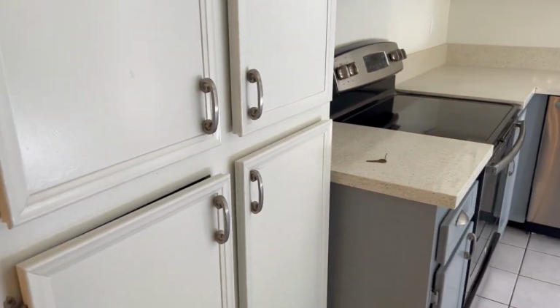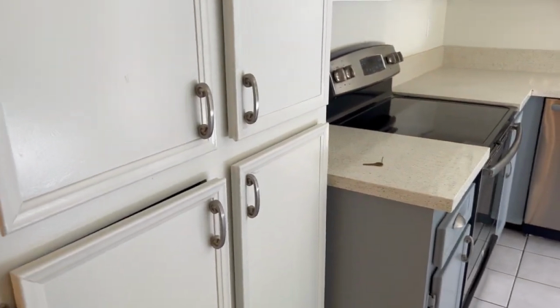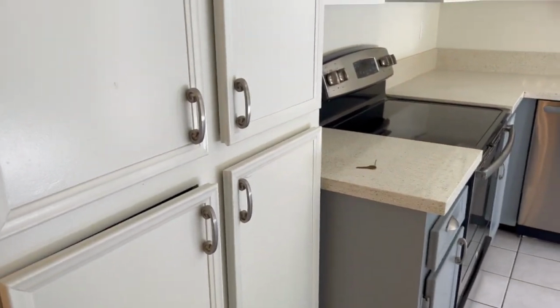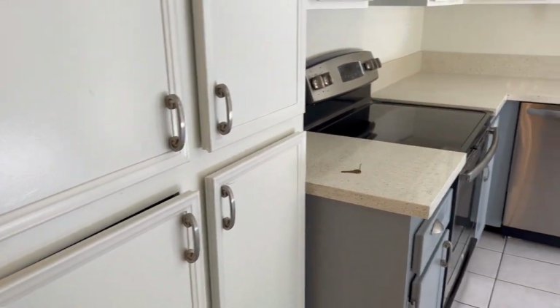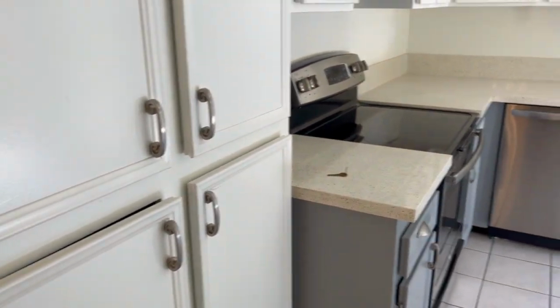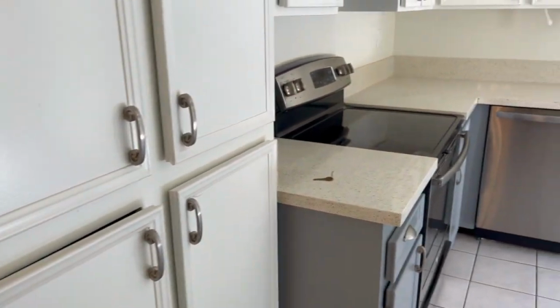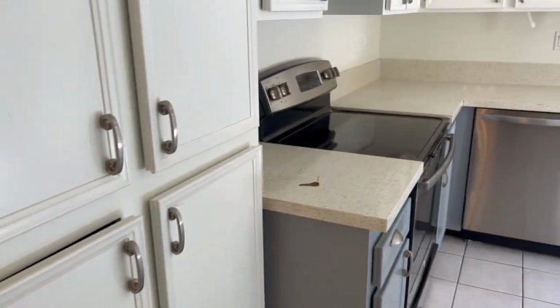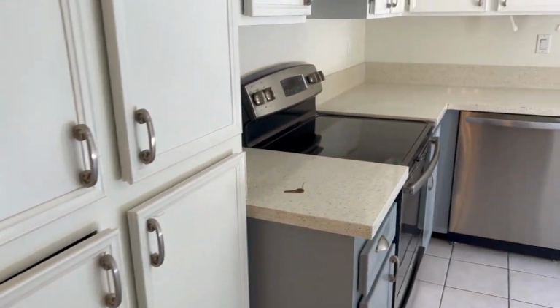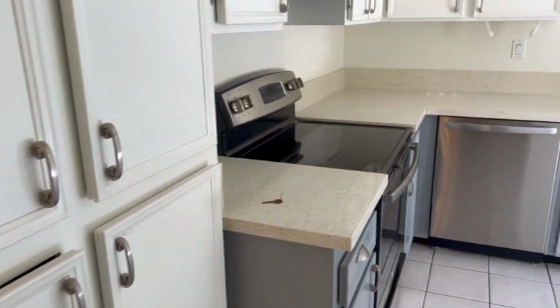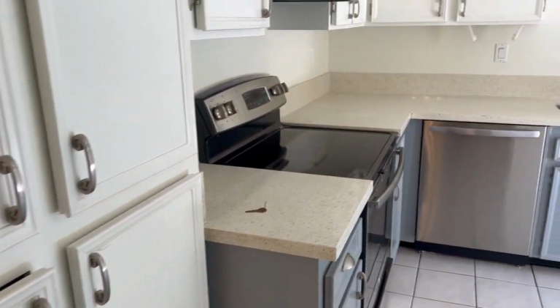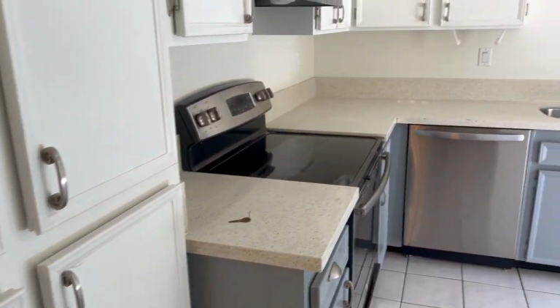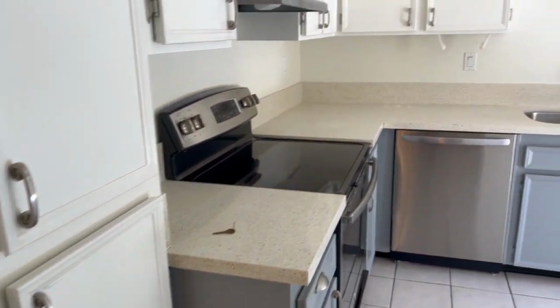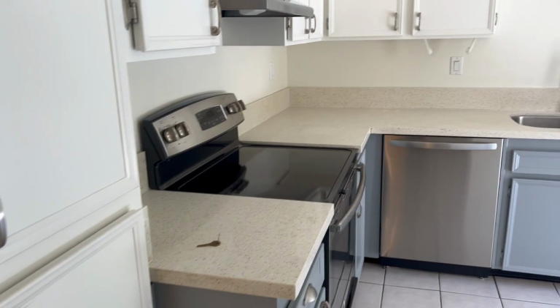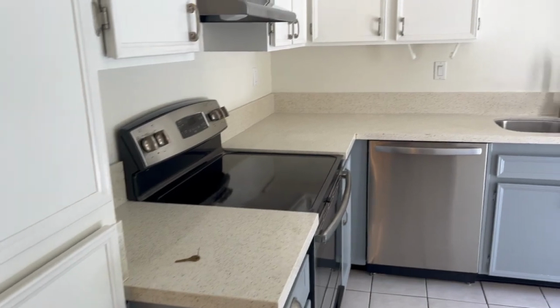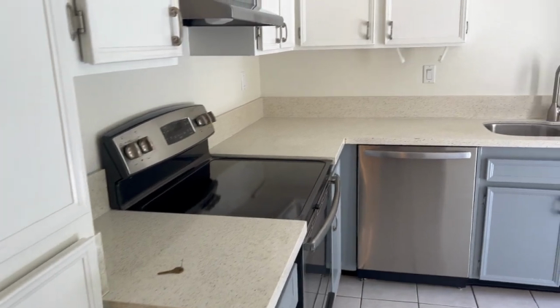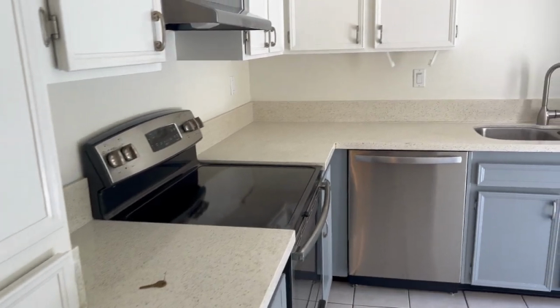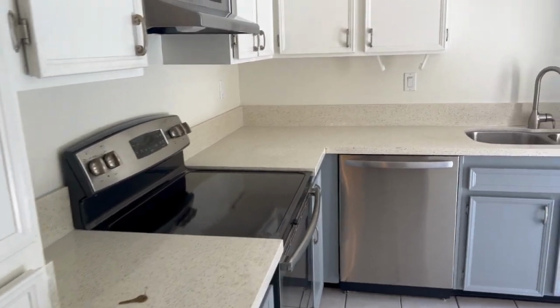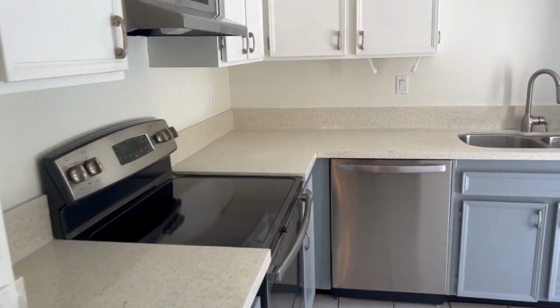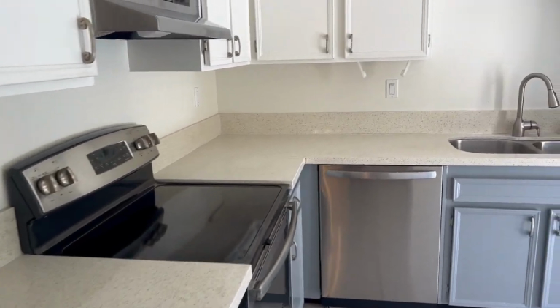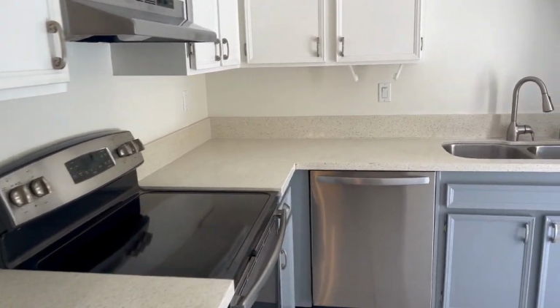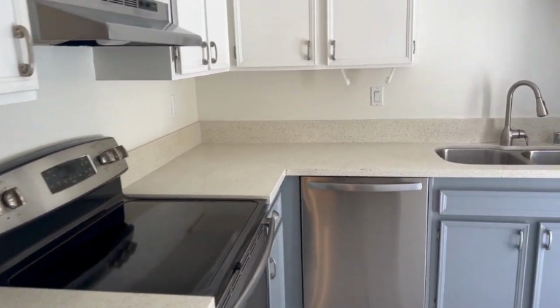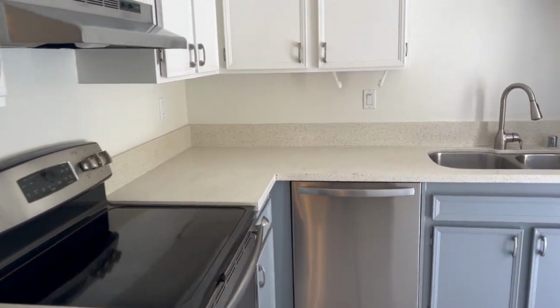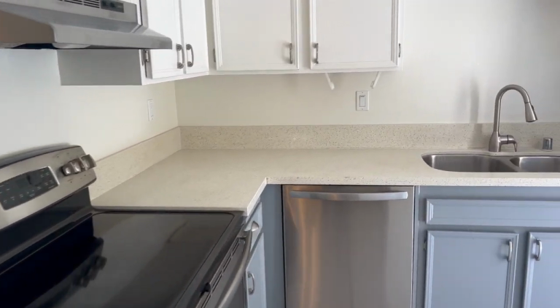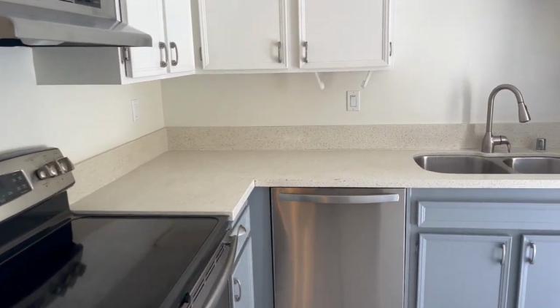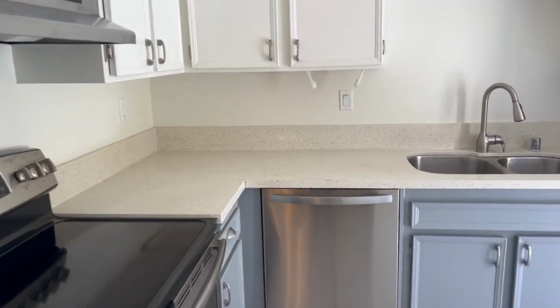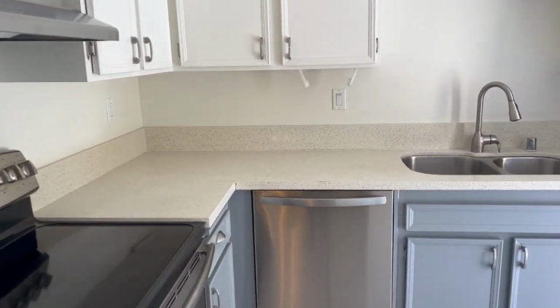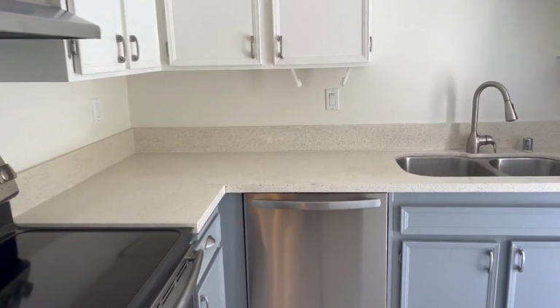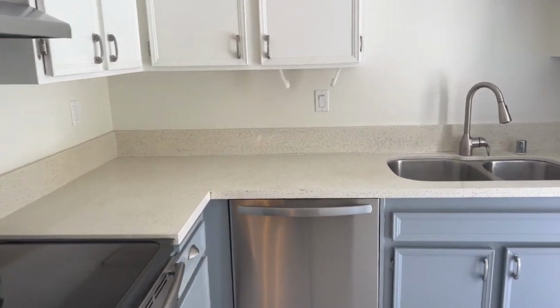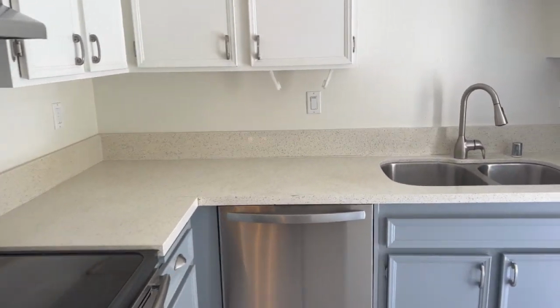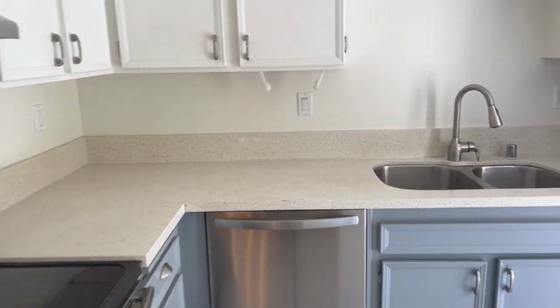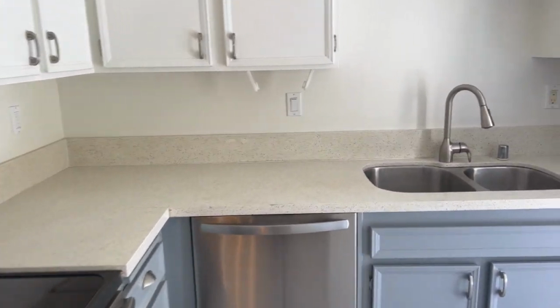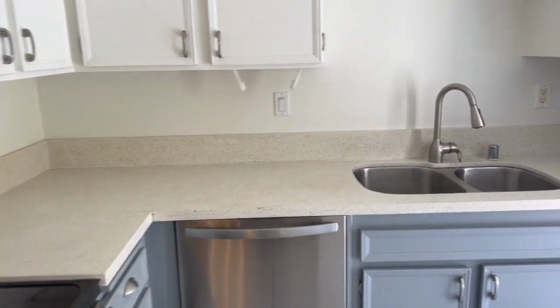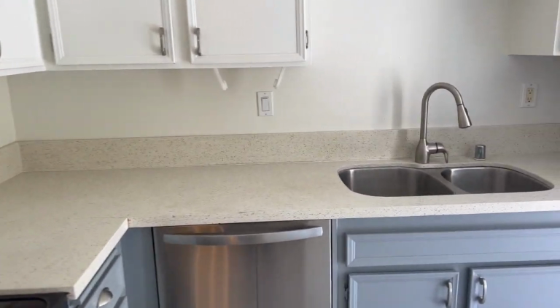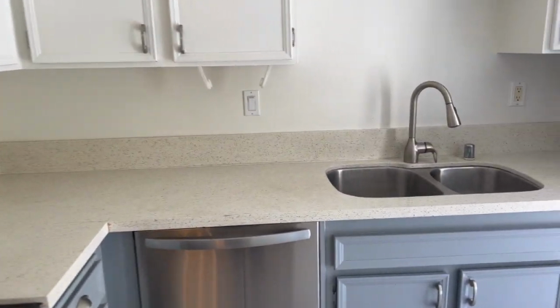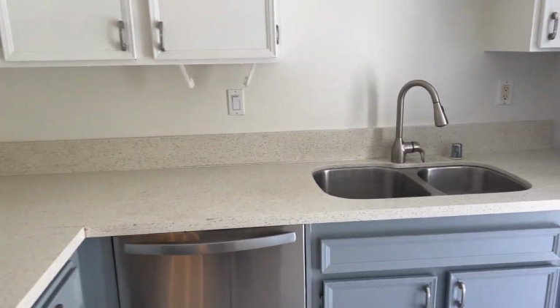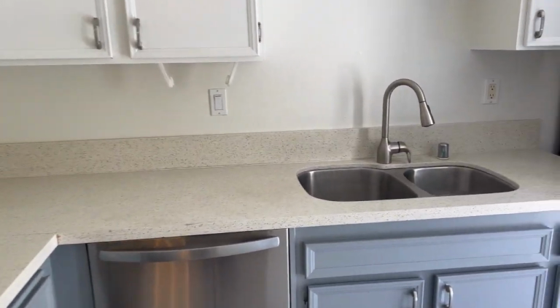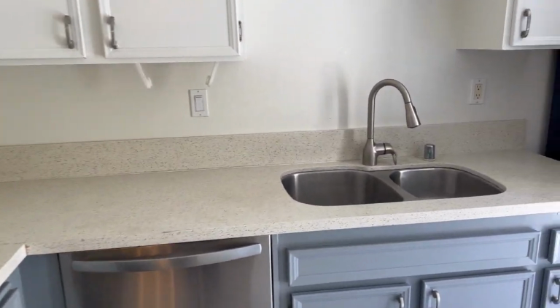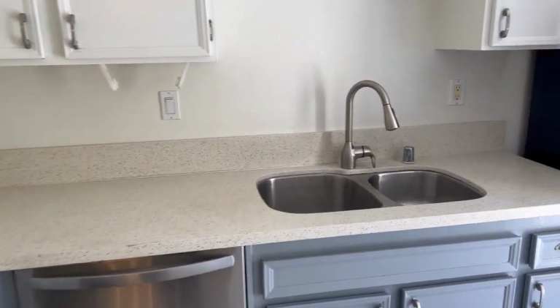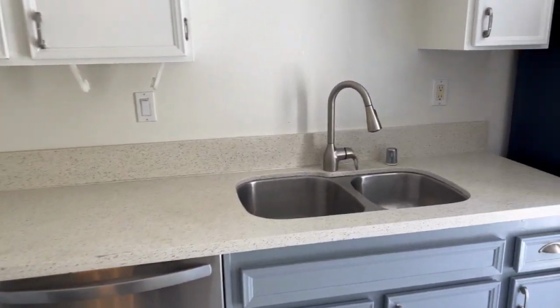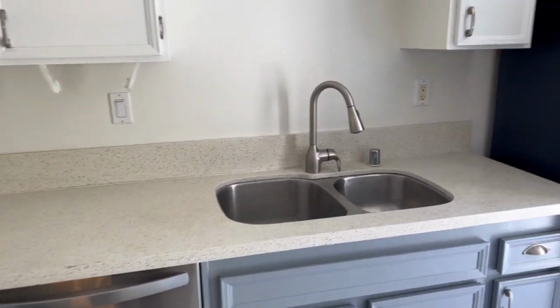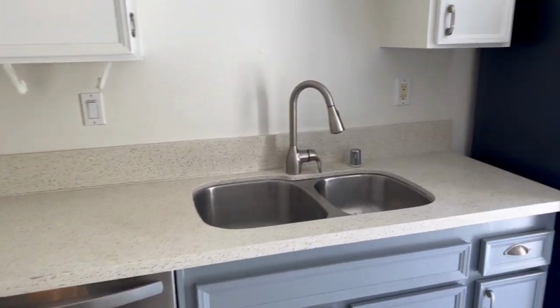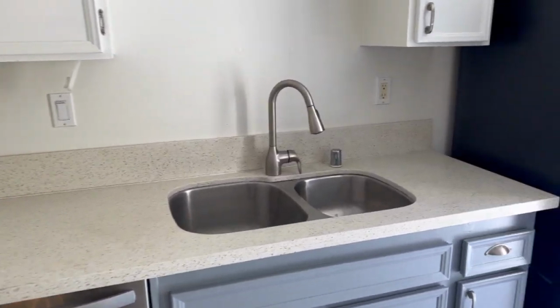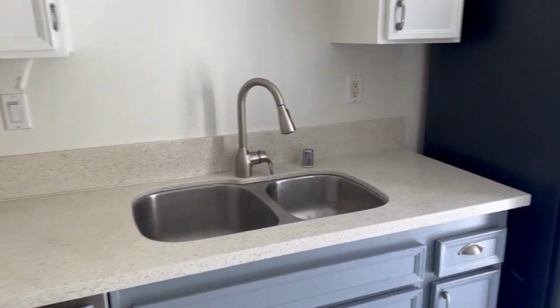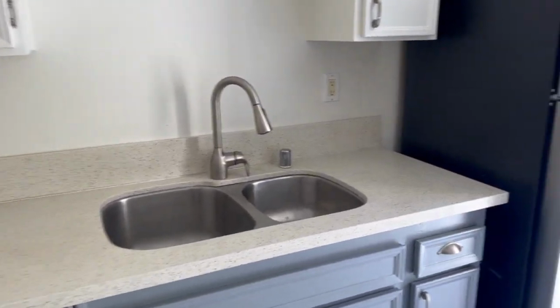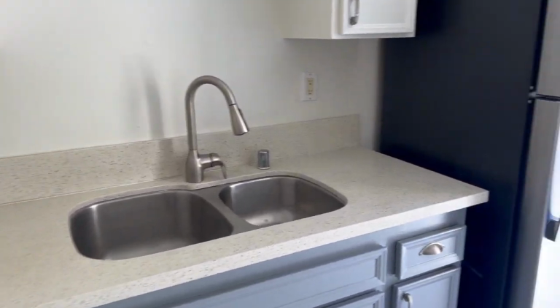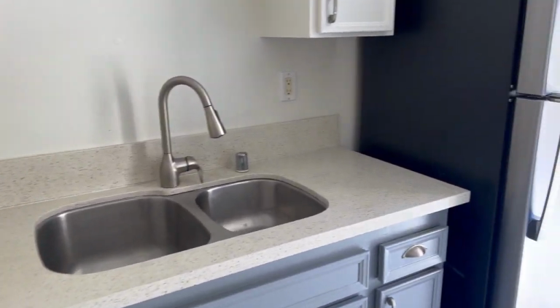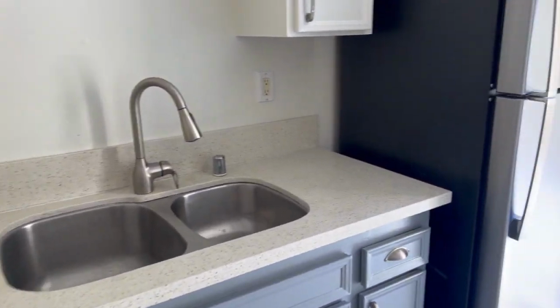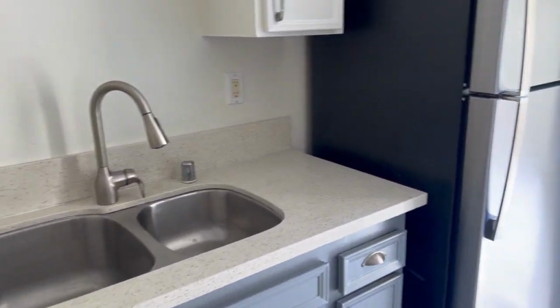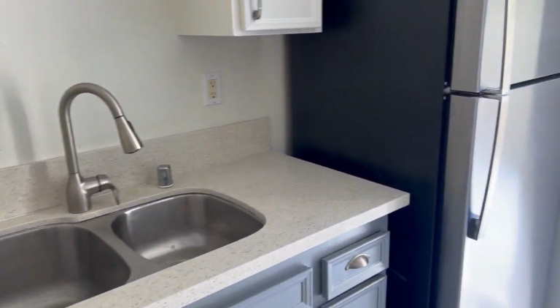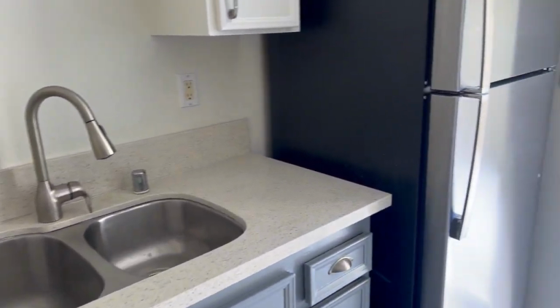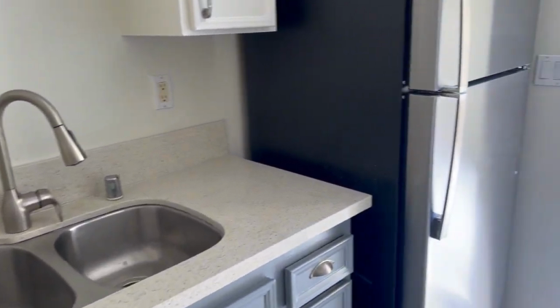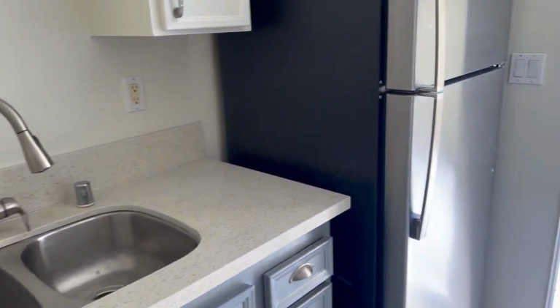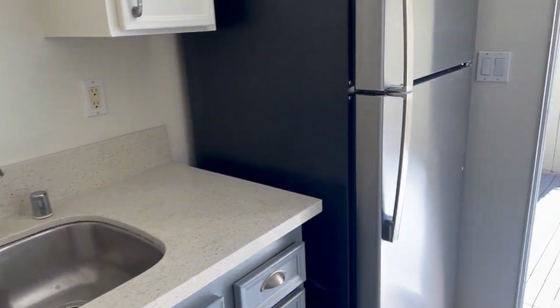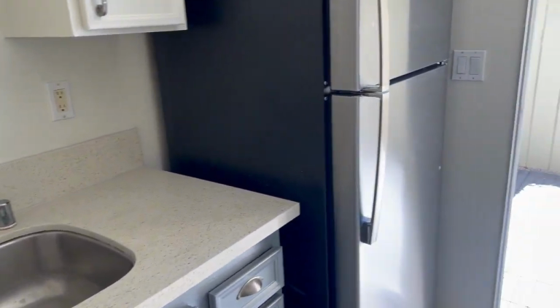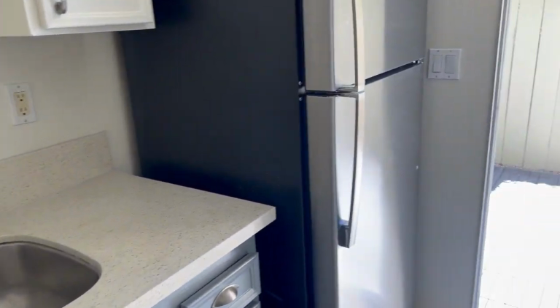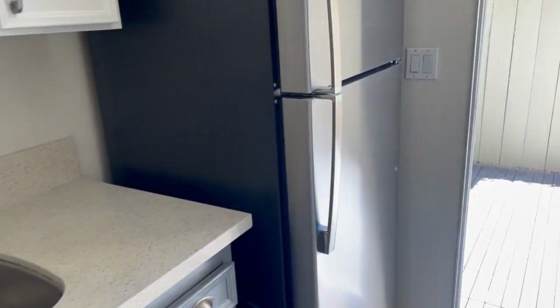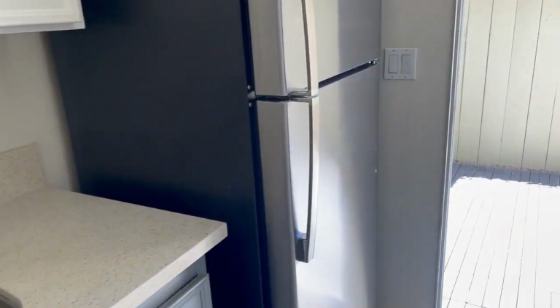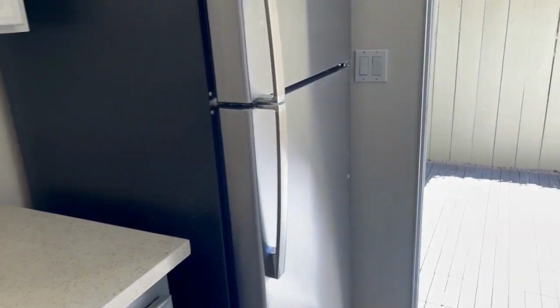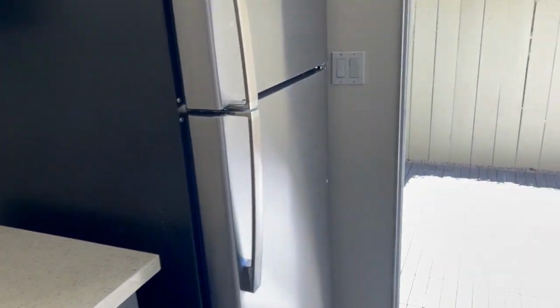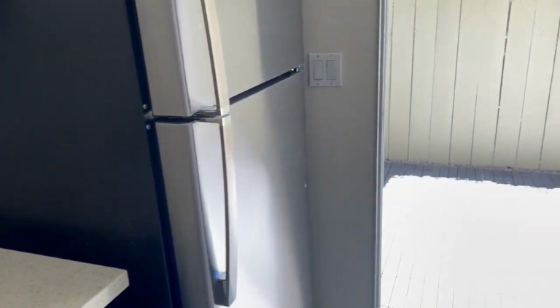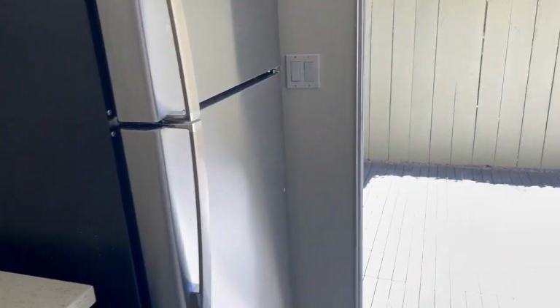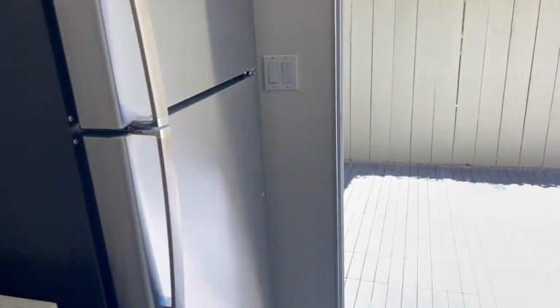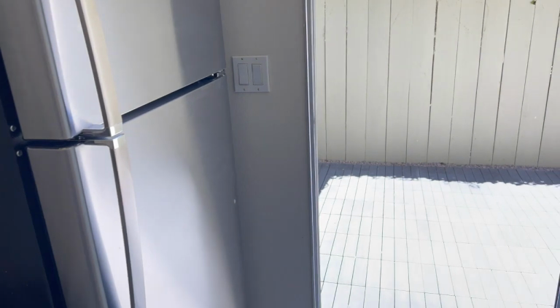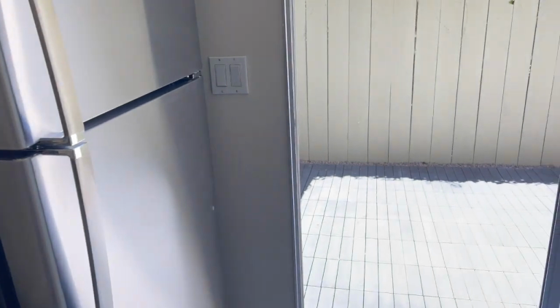This is the kitchen. It has a nice-sized pantry, plenty of storage, quartz countertops, and stainless steel appliances.